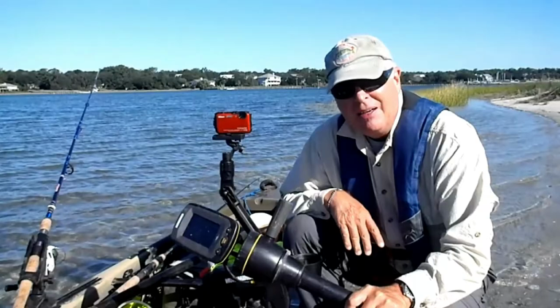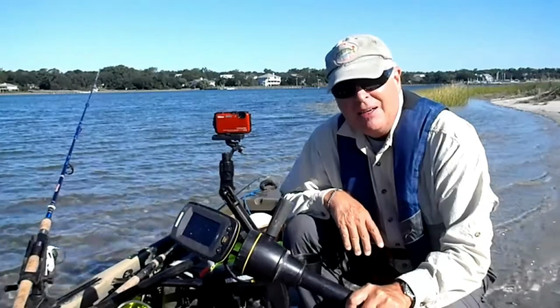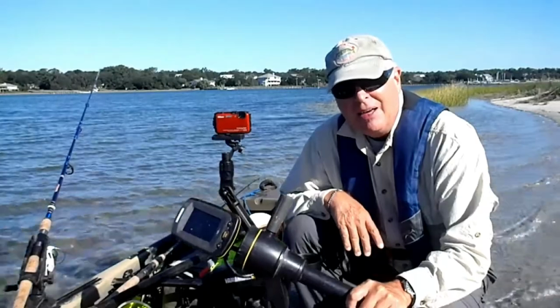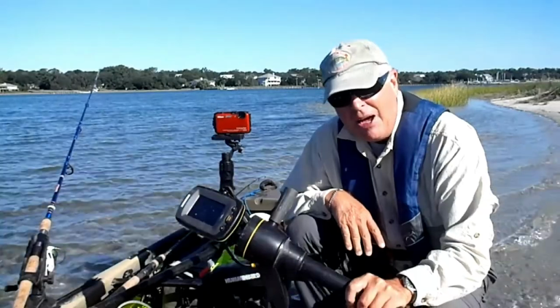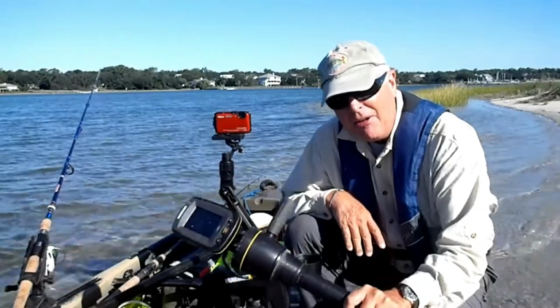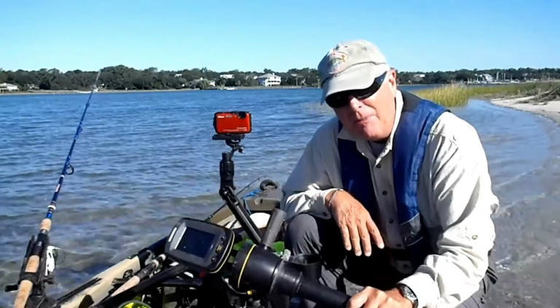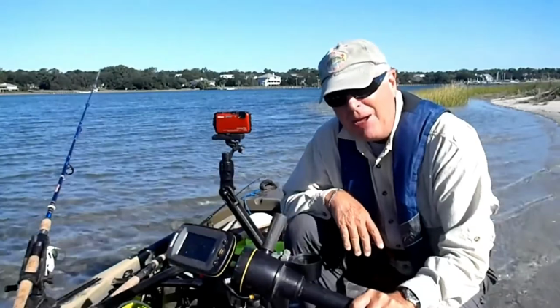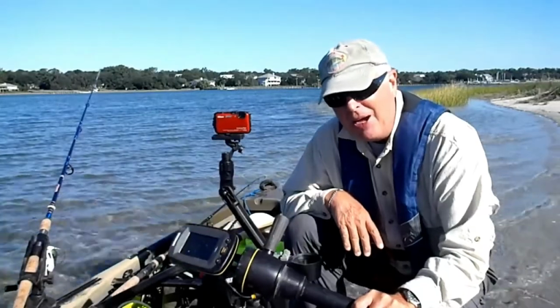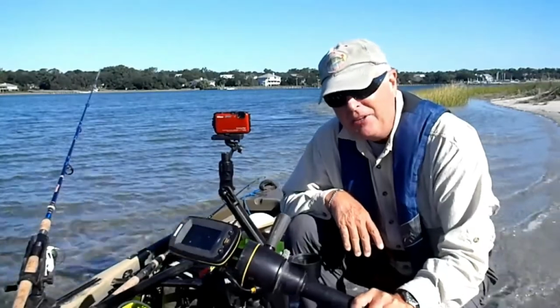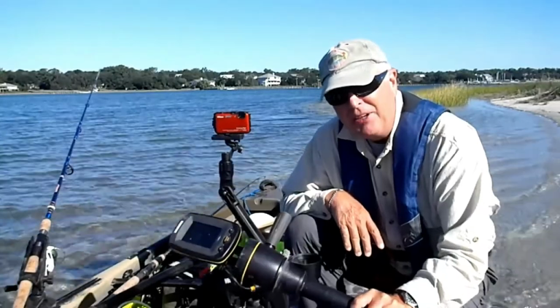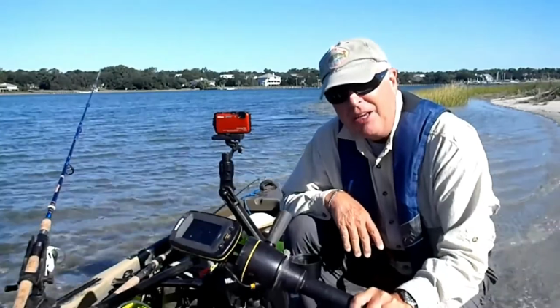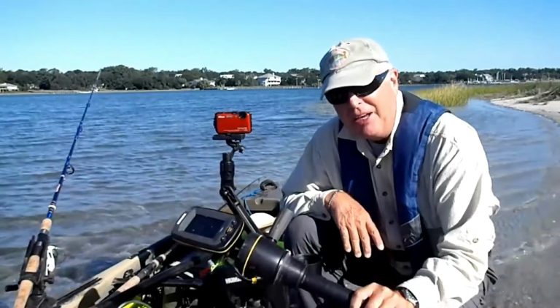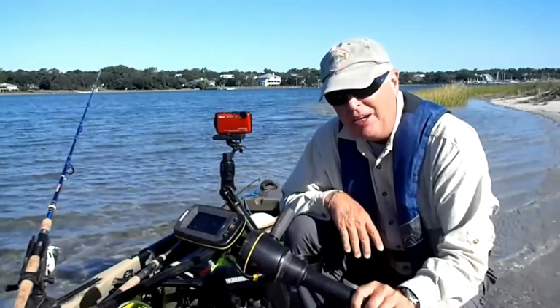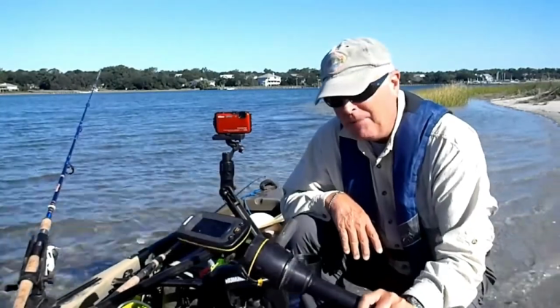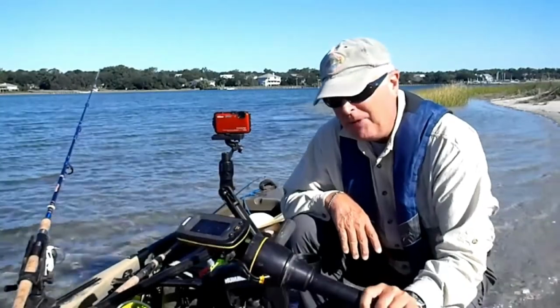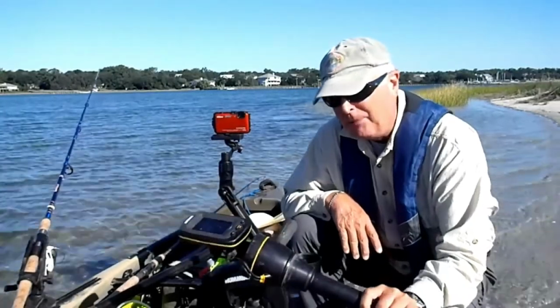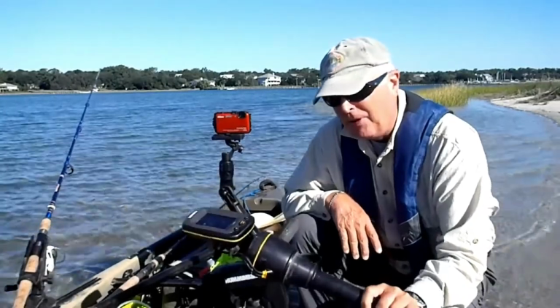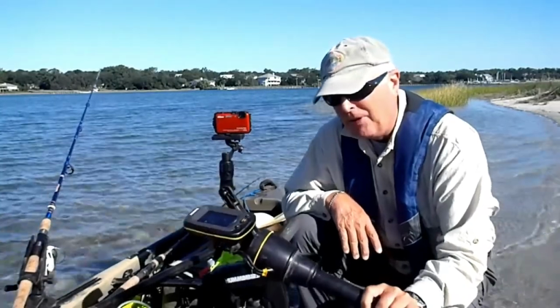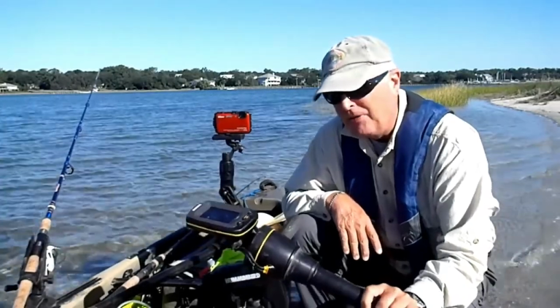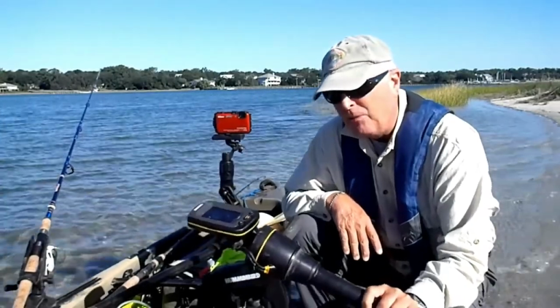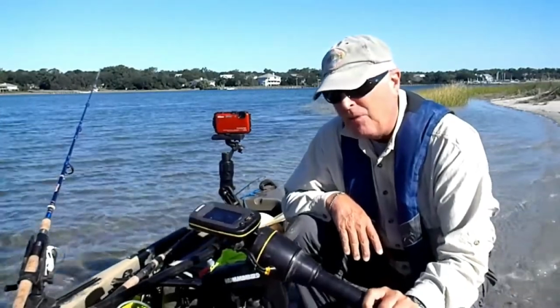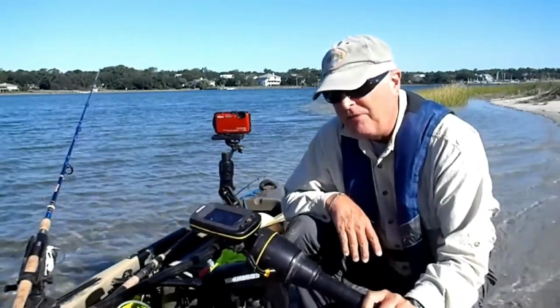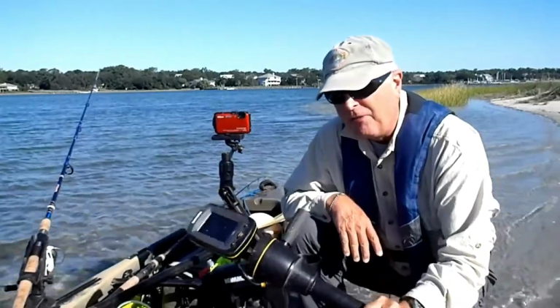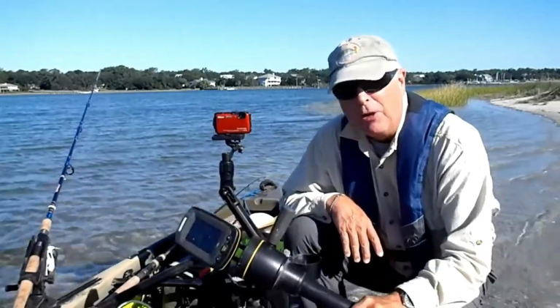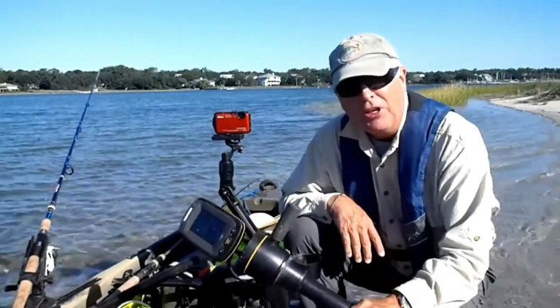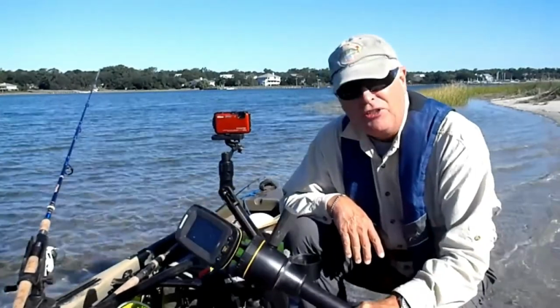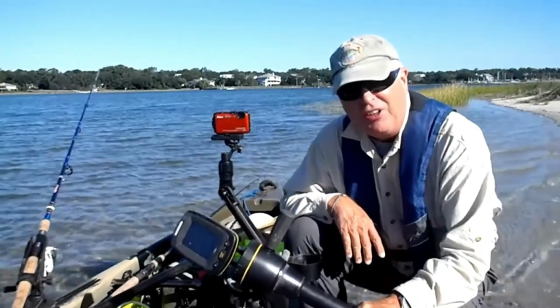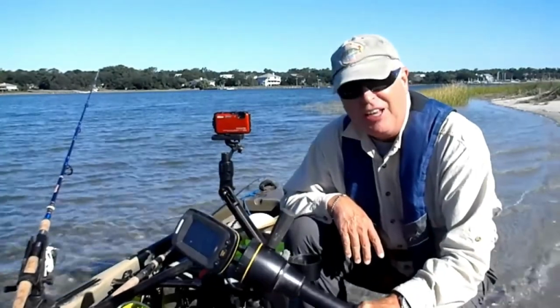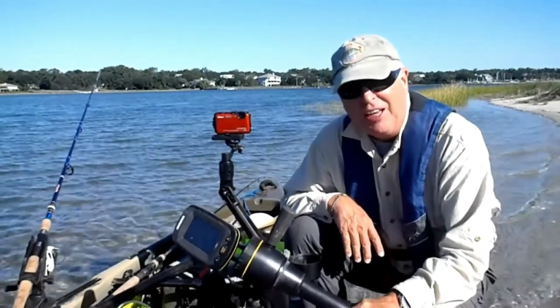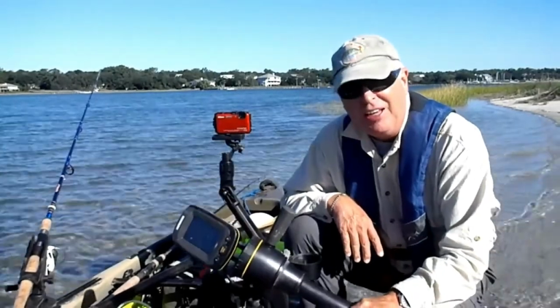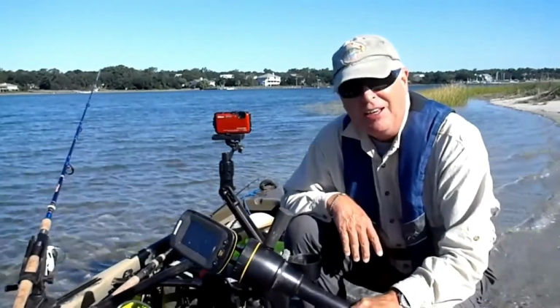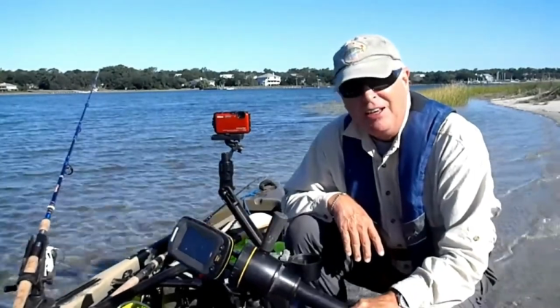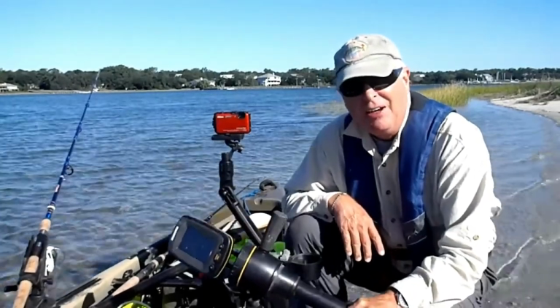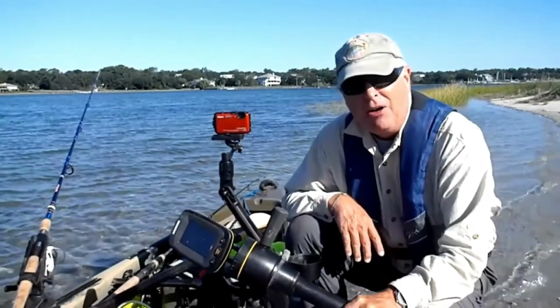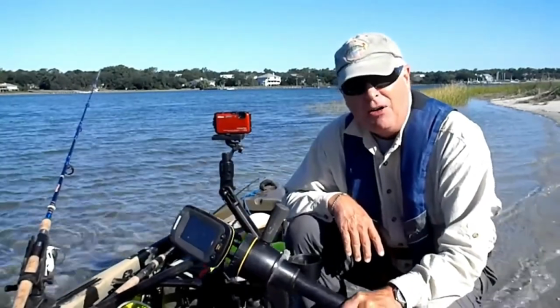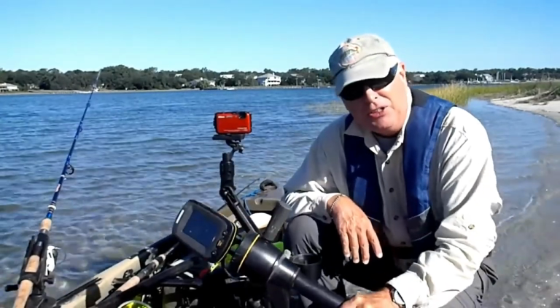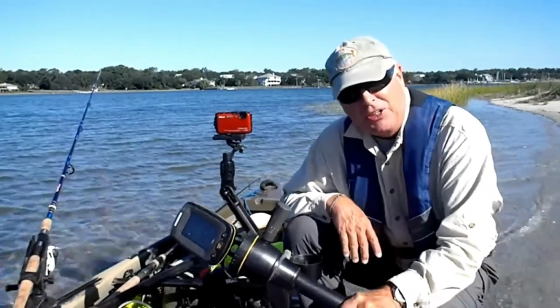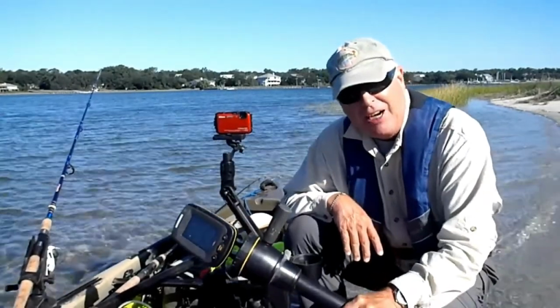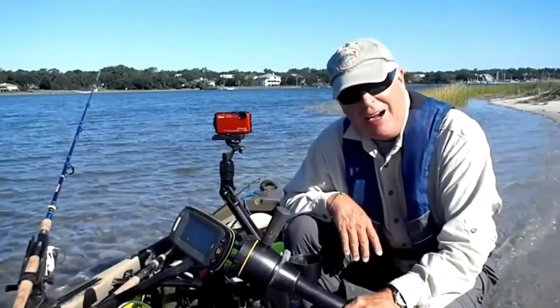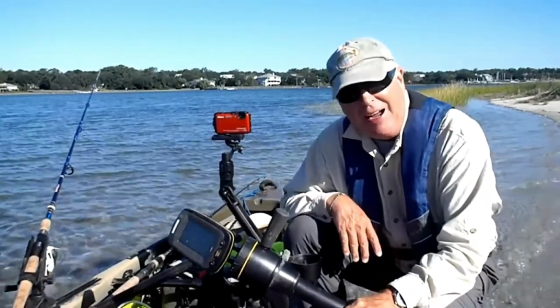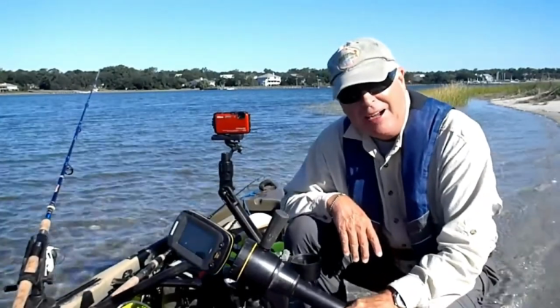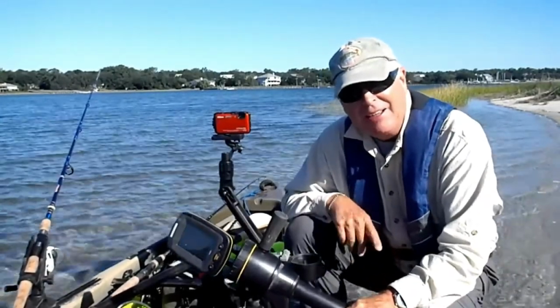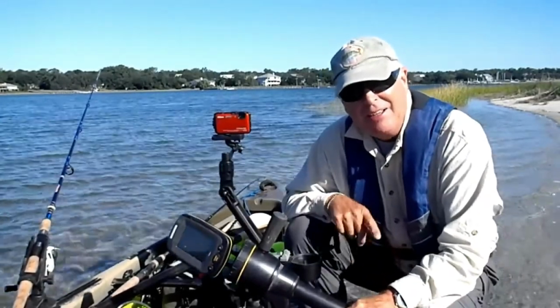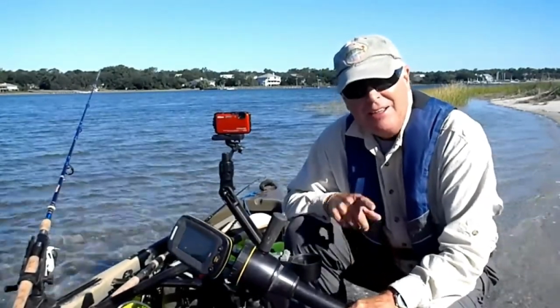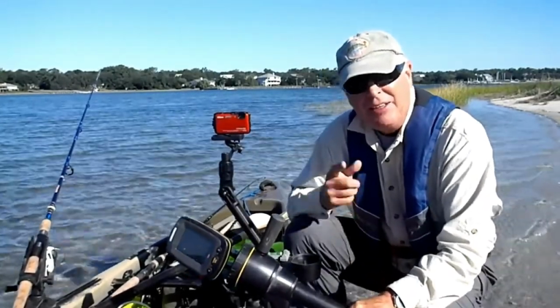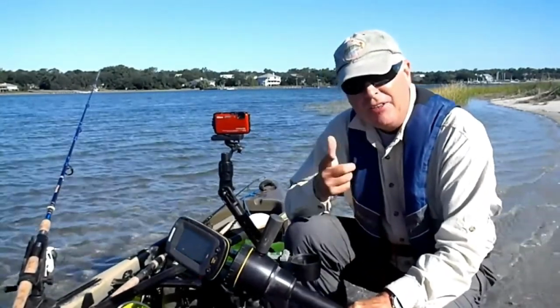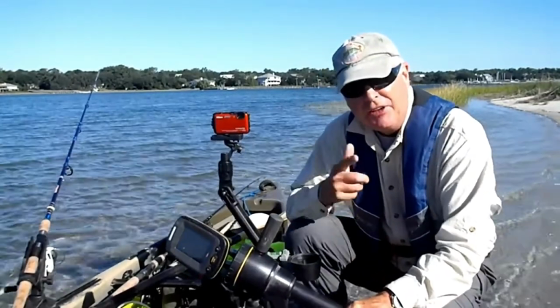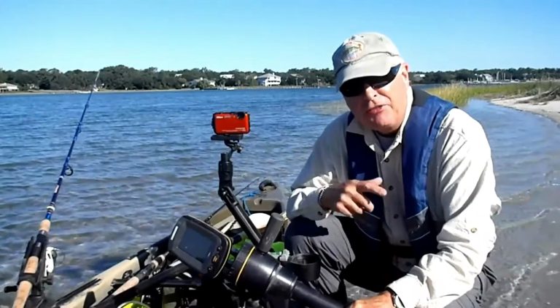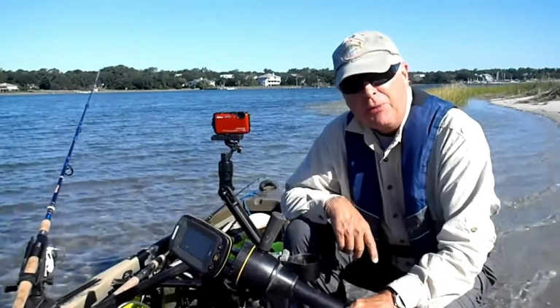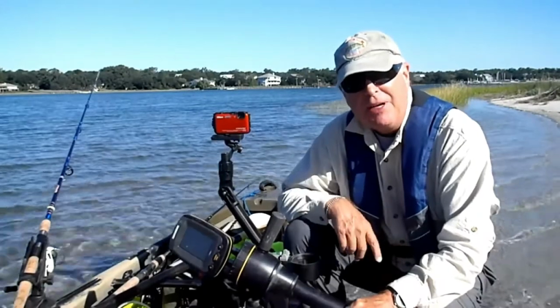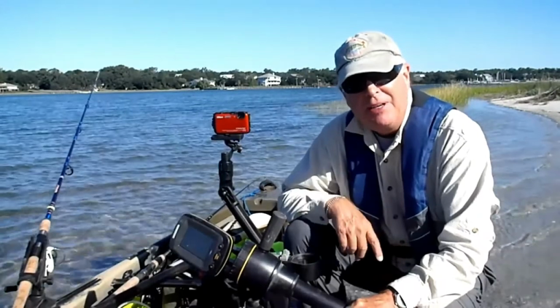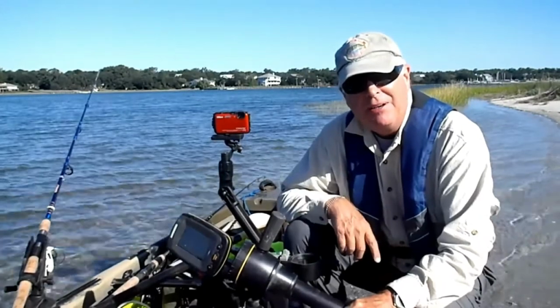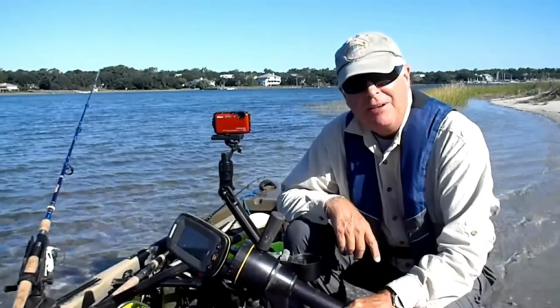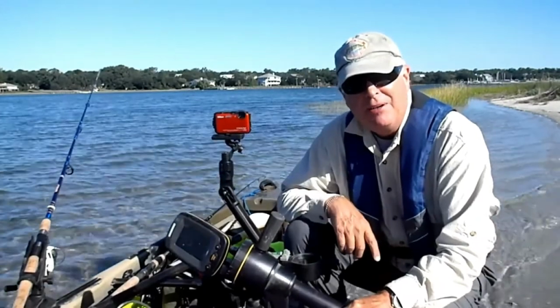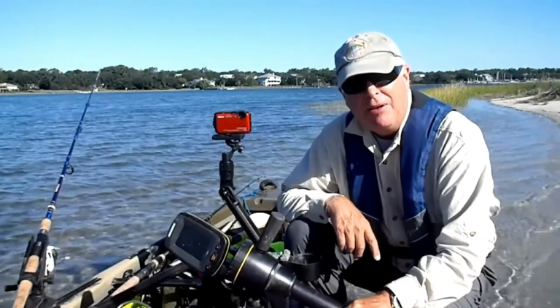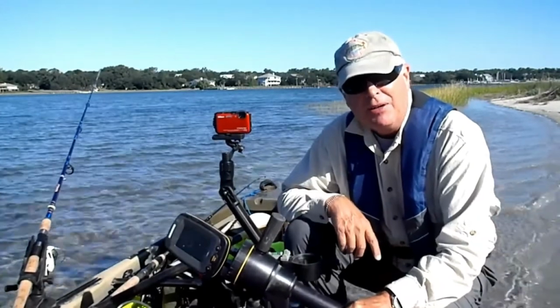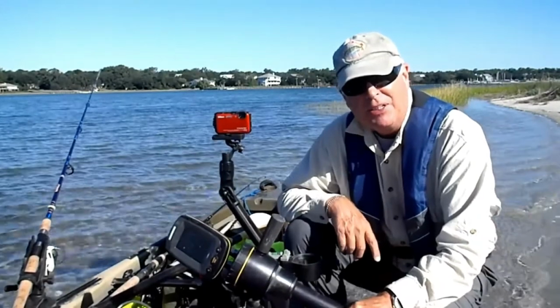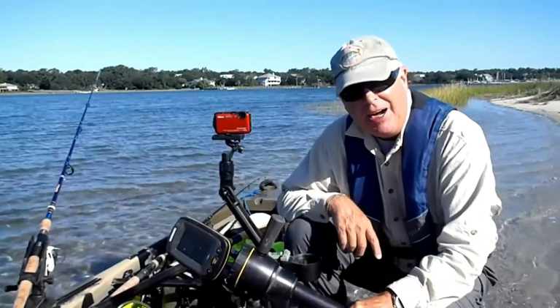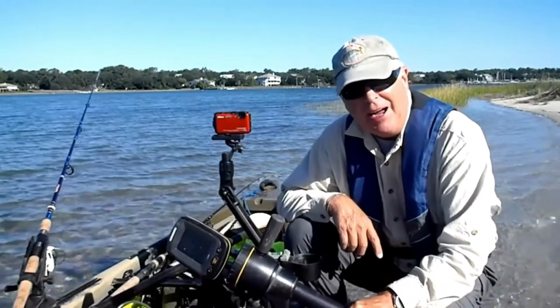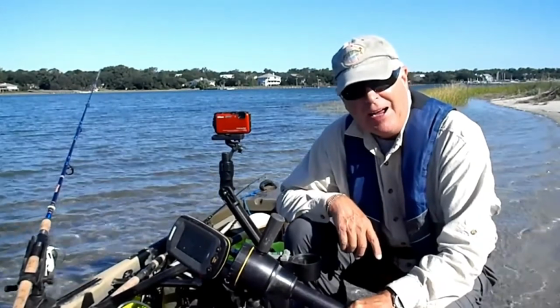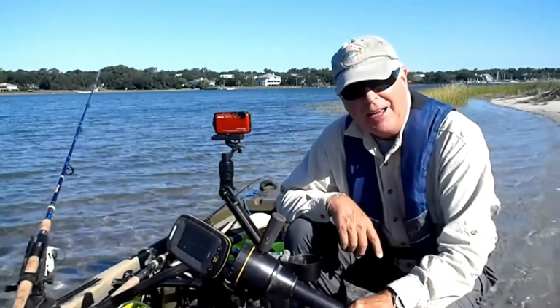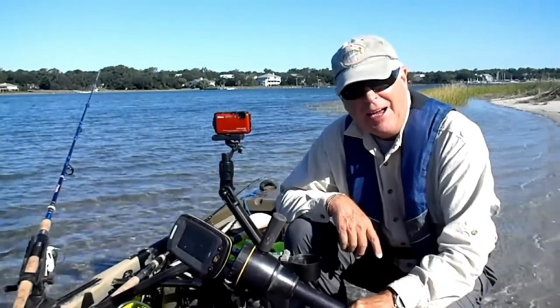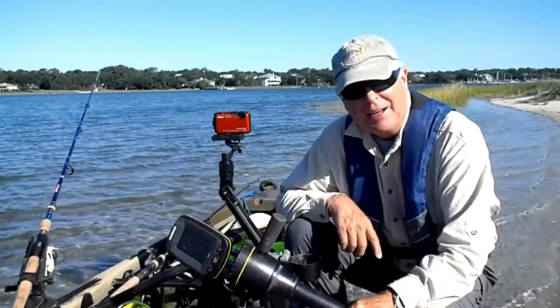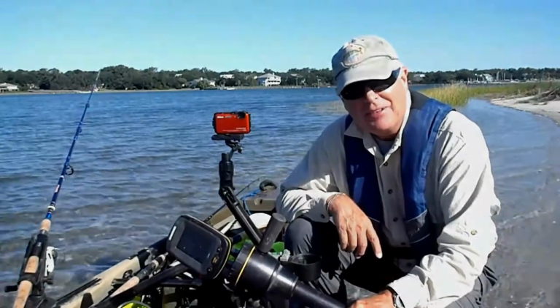How to mount a Humminbird 140C on your kayak — this week on Kayak Hacks.